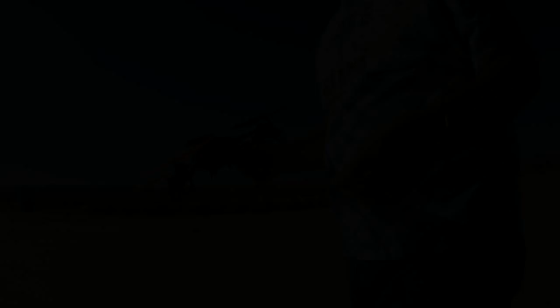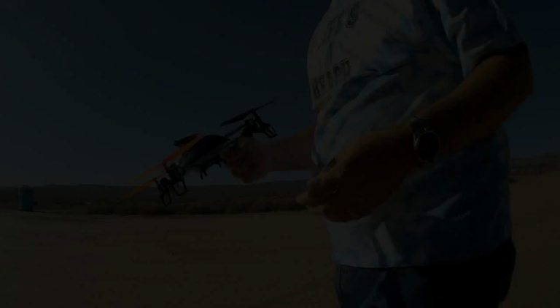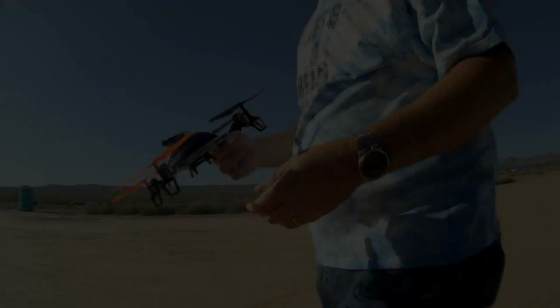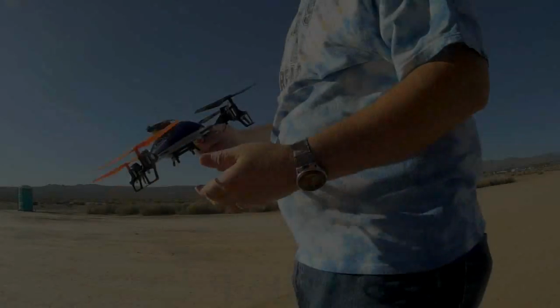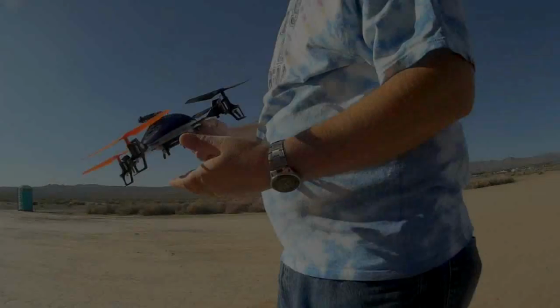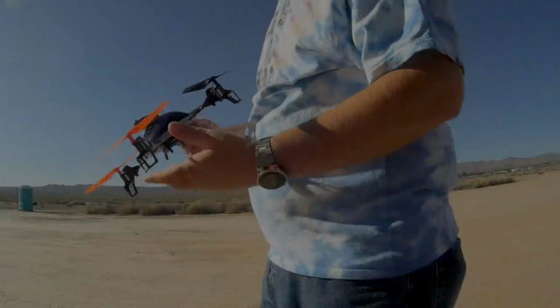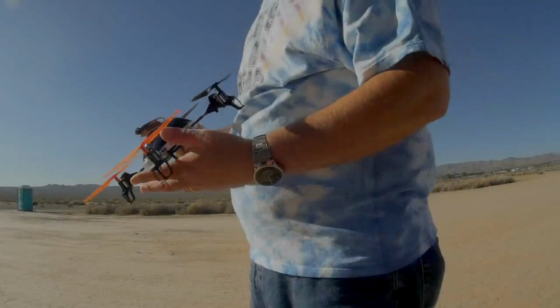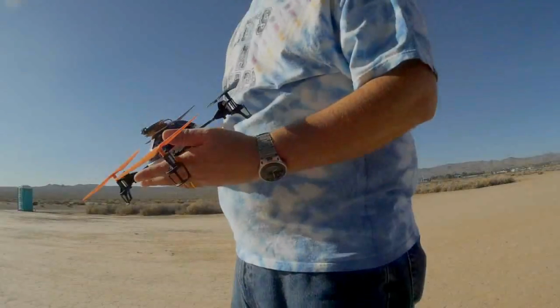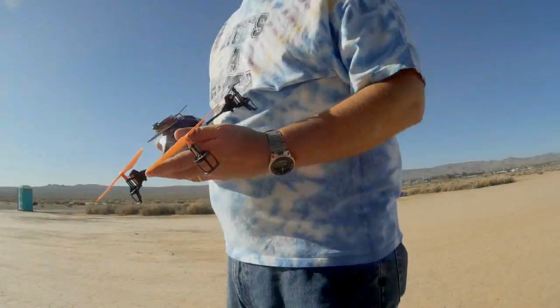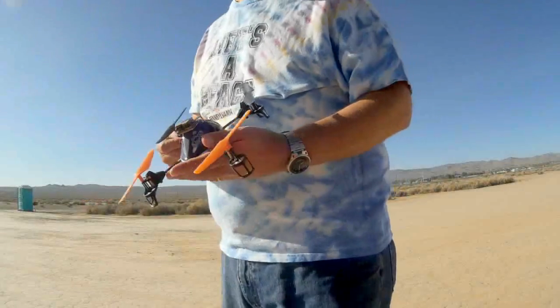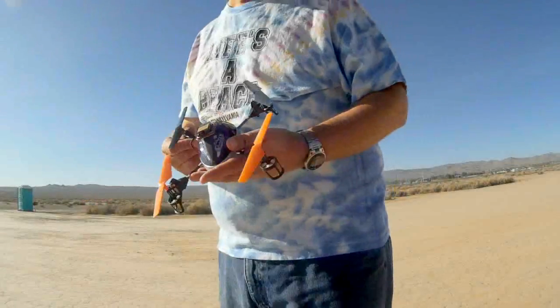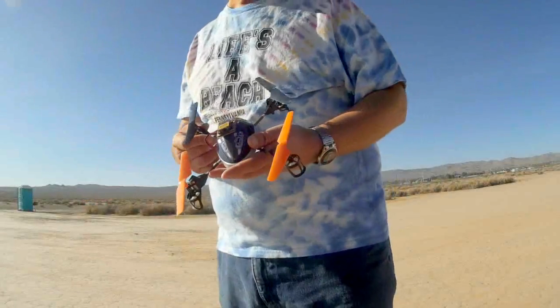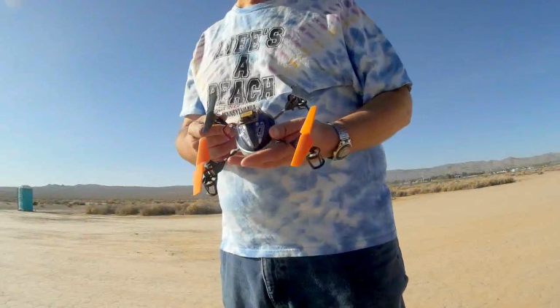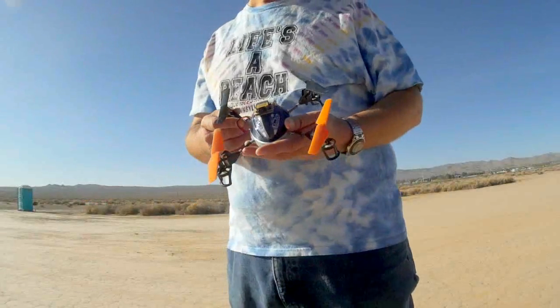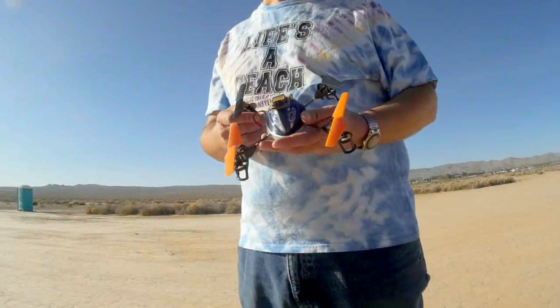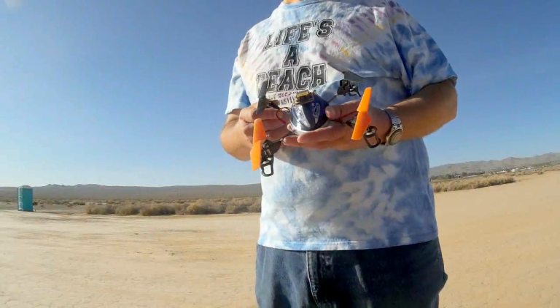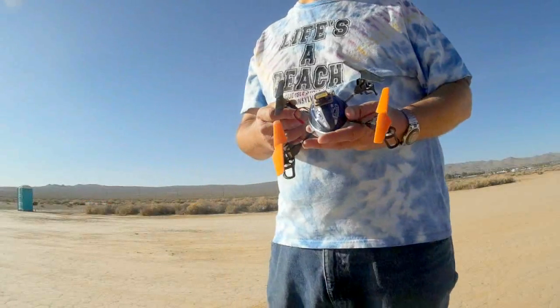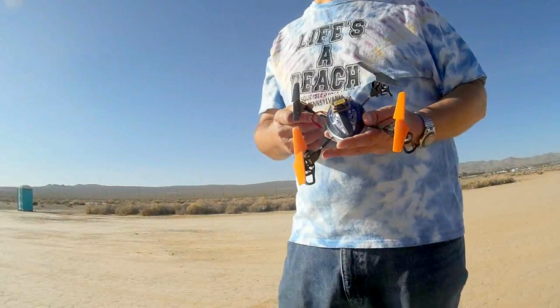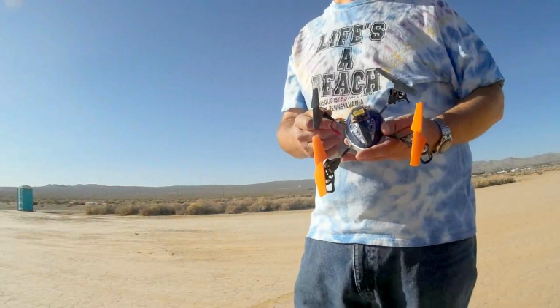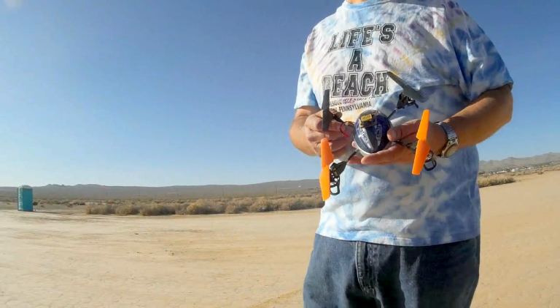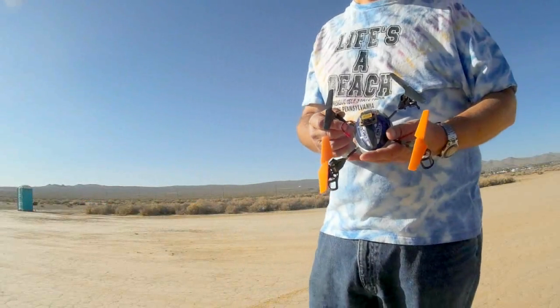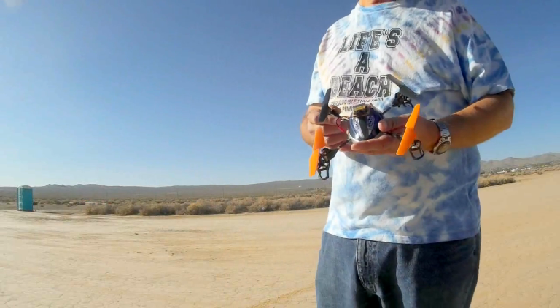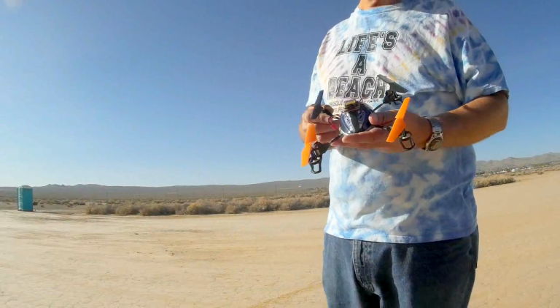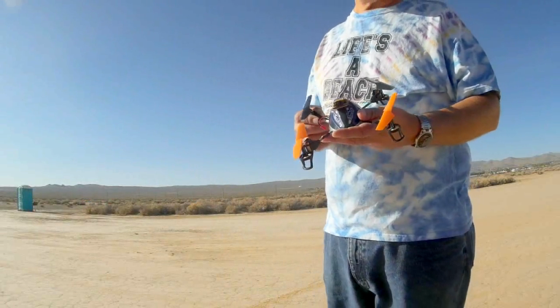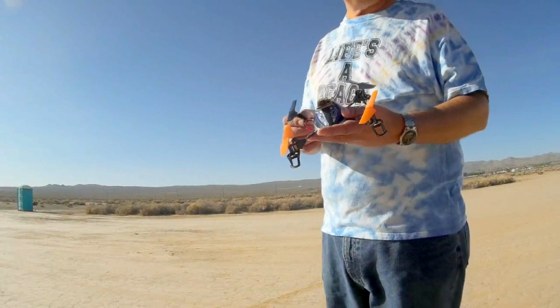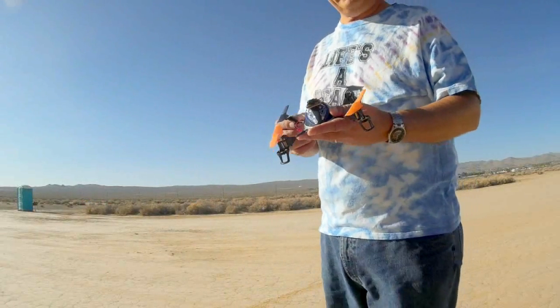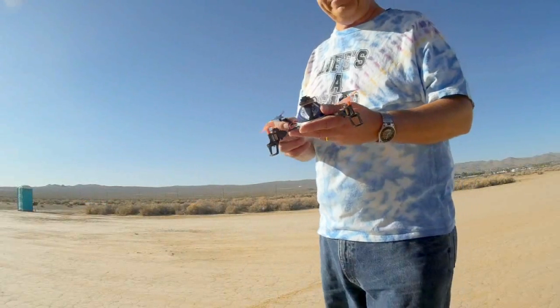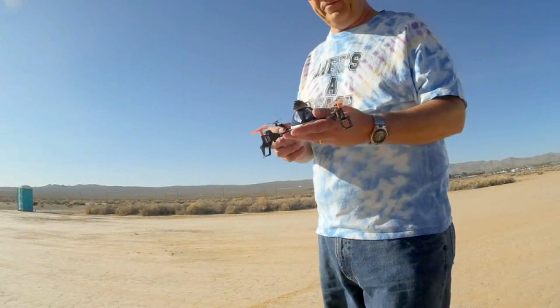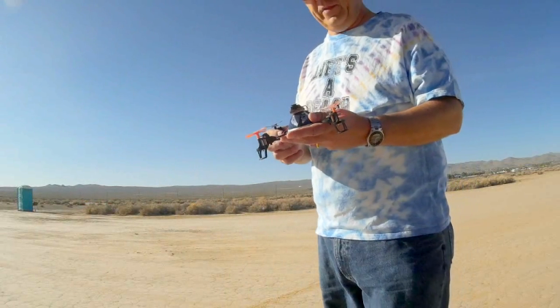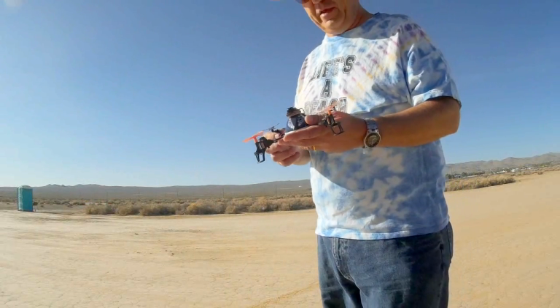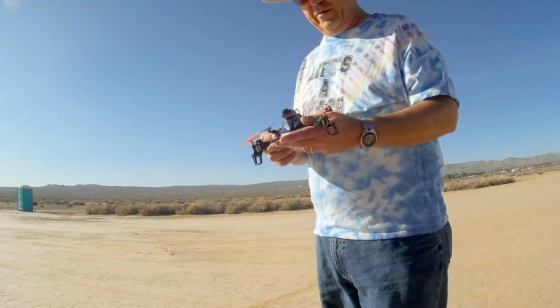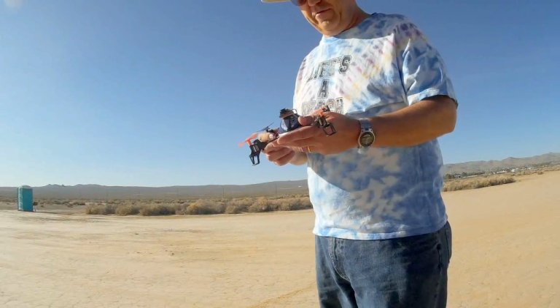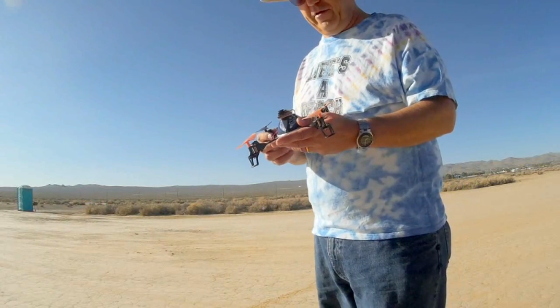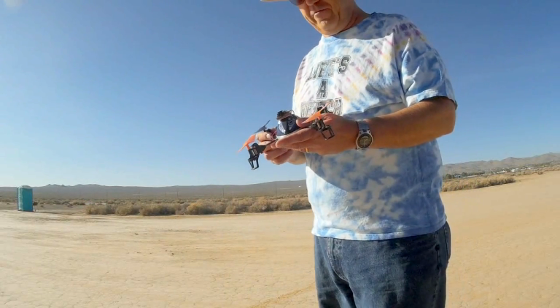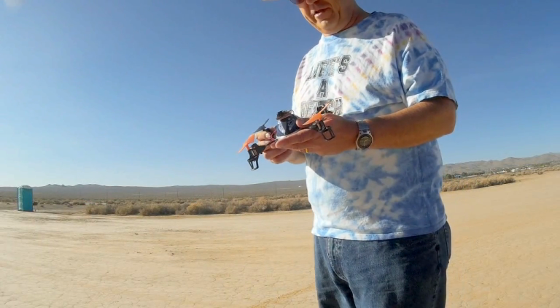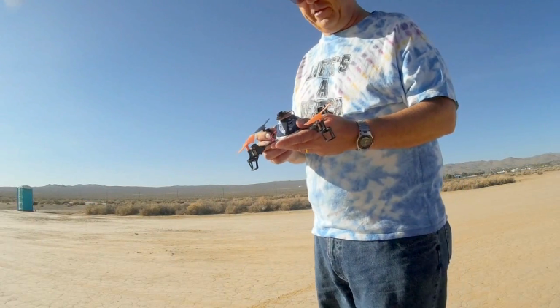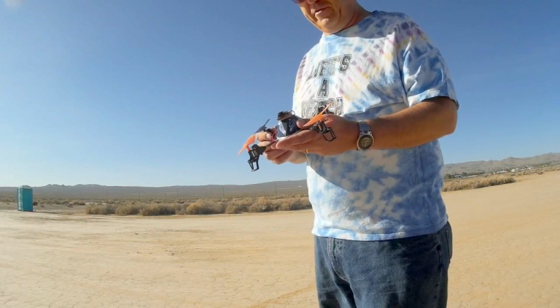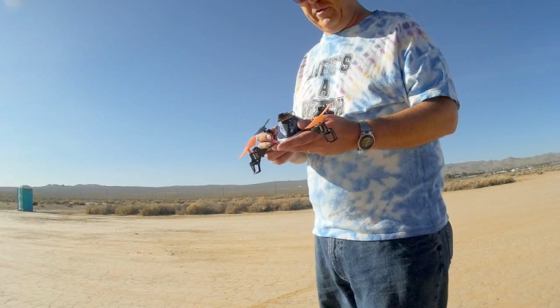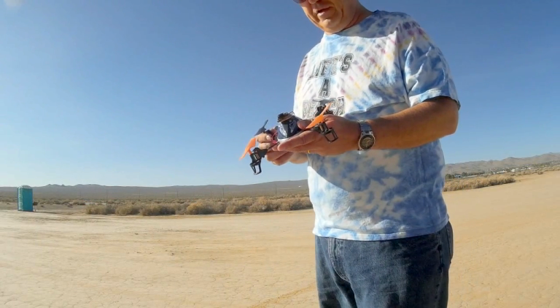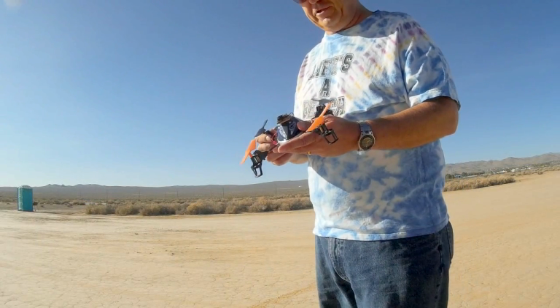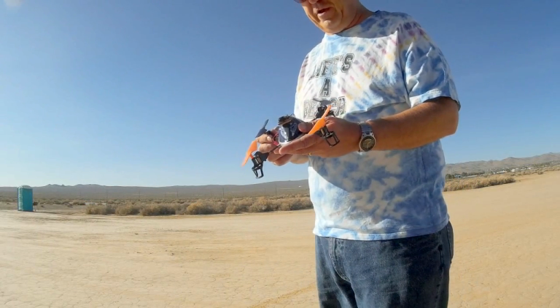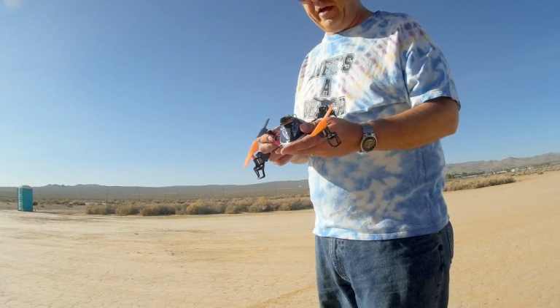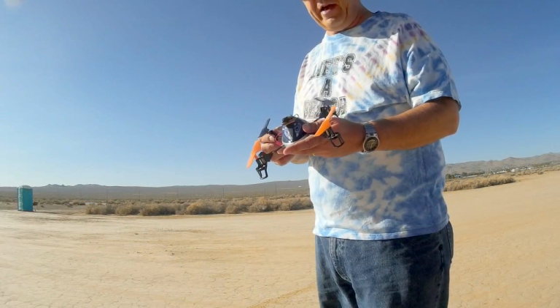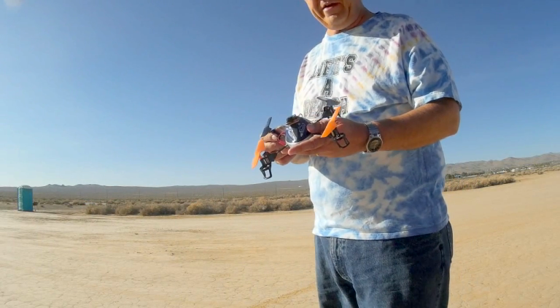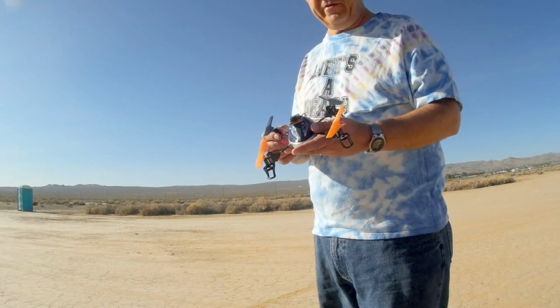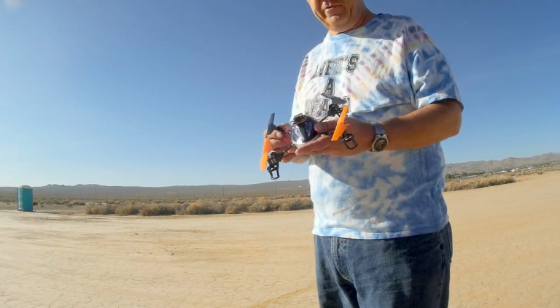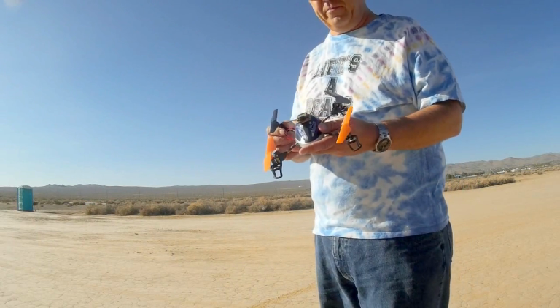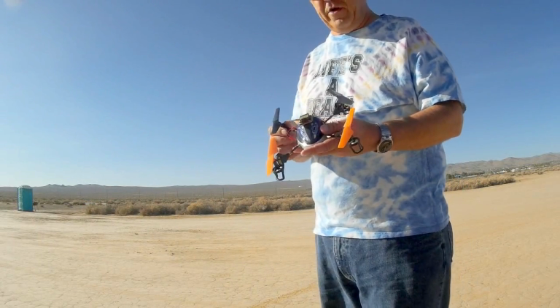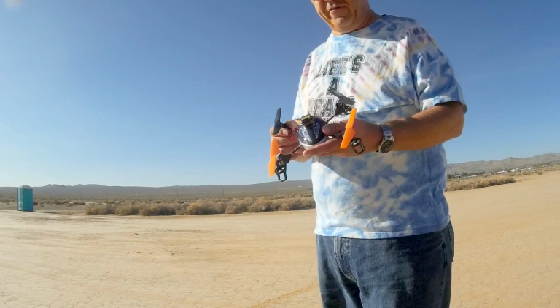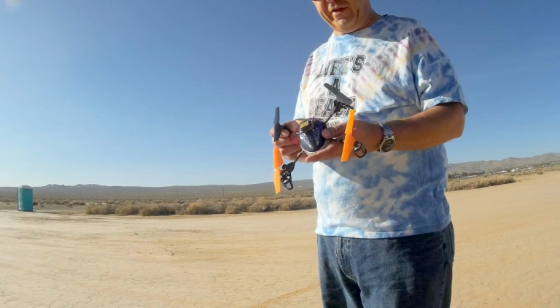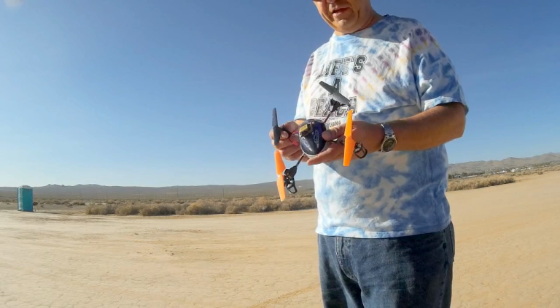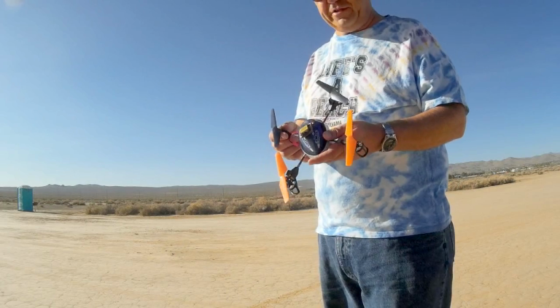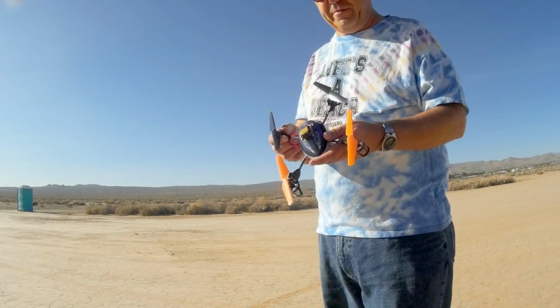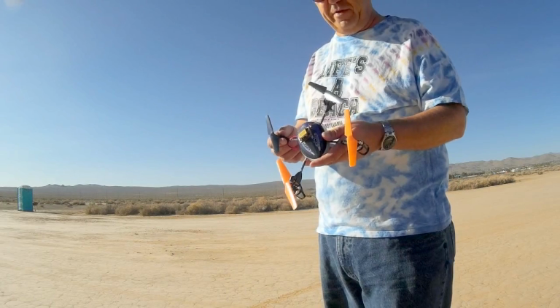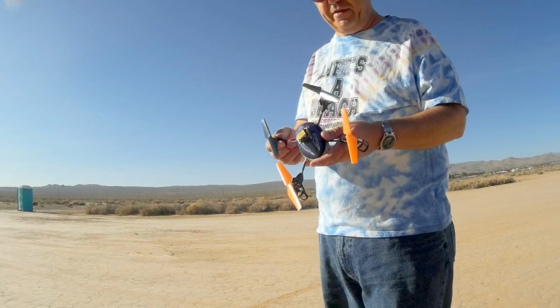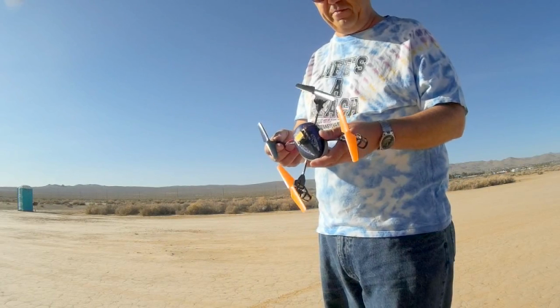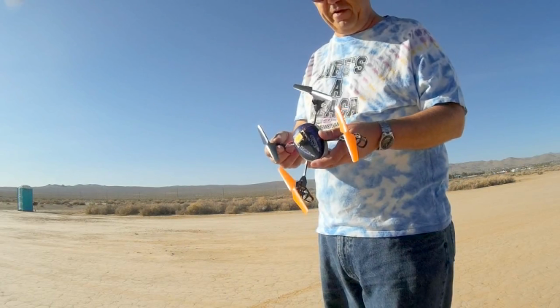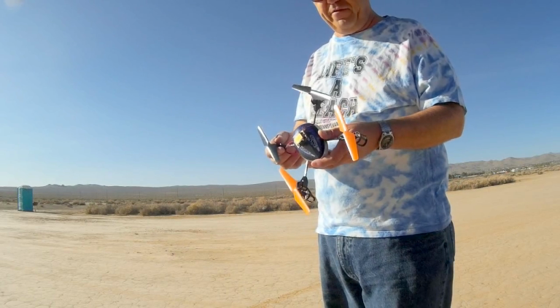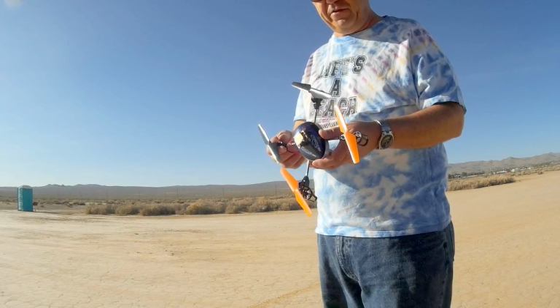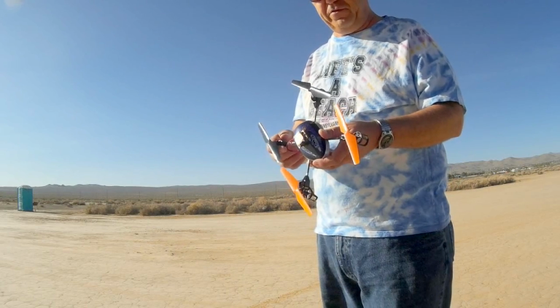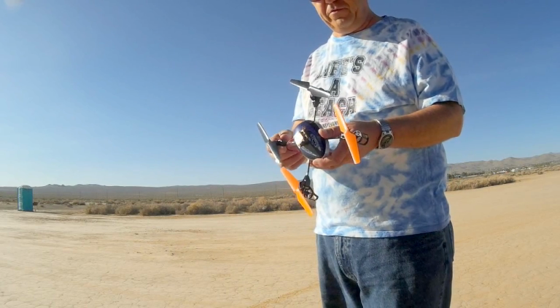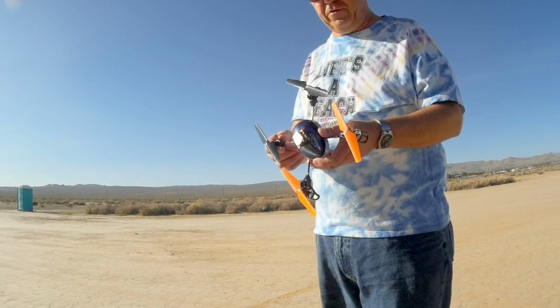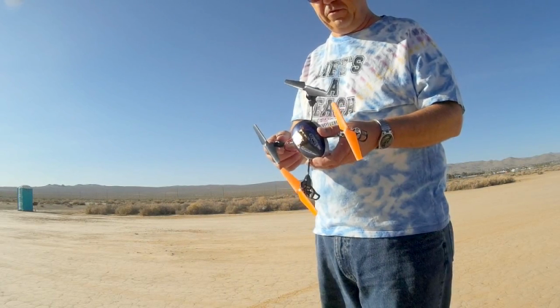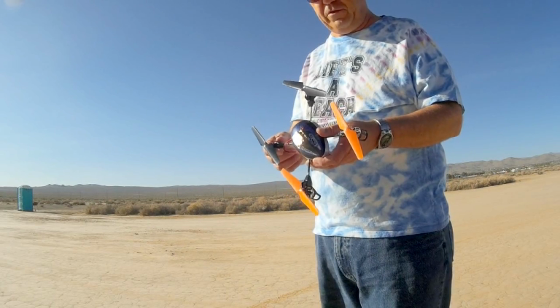Today we're at our local RC Park where I wanted to try out a new modification I made to my V222.